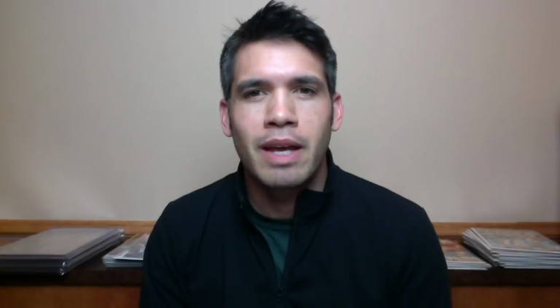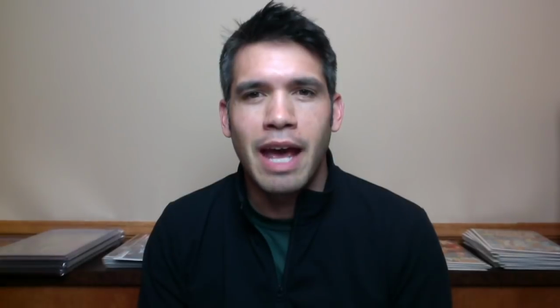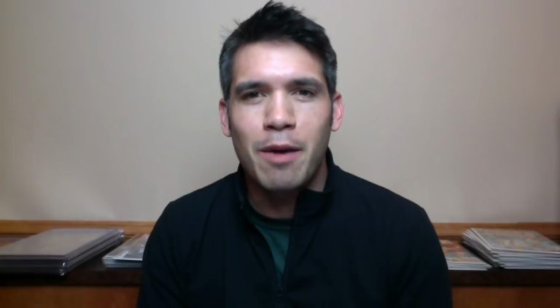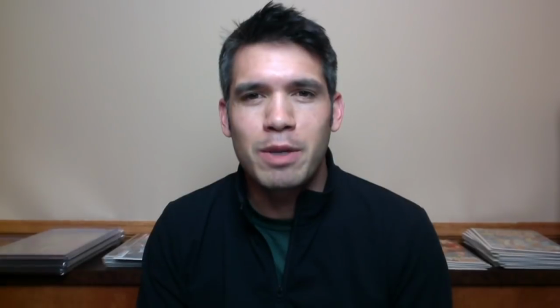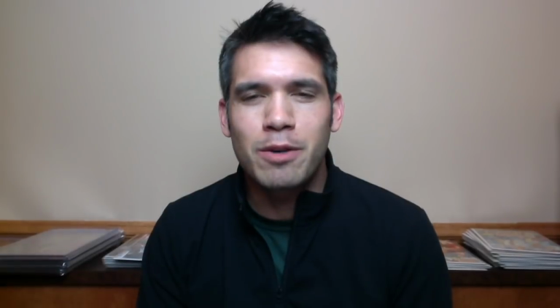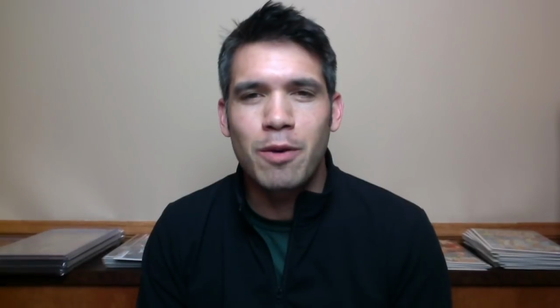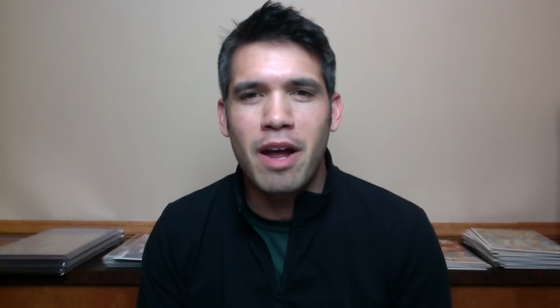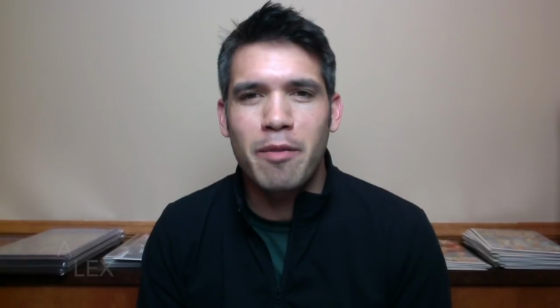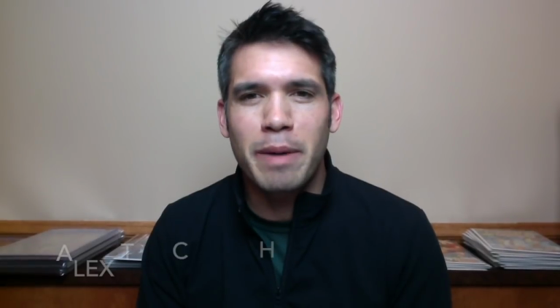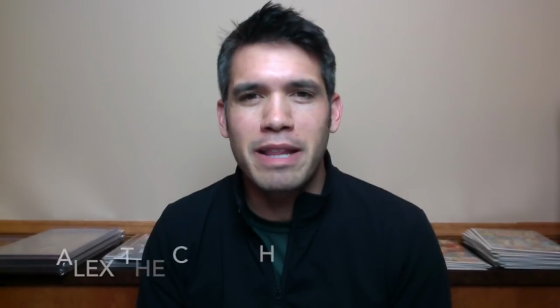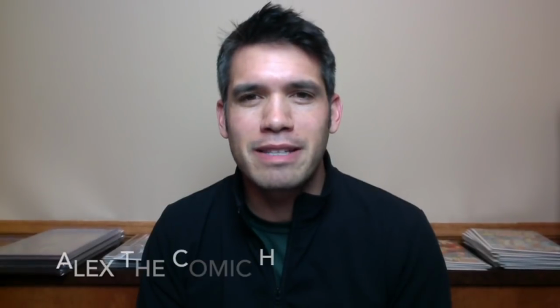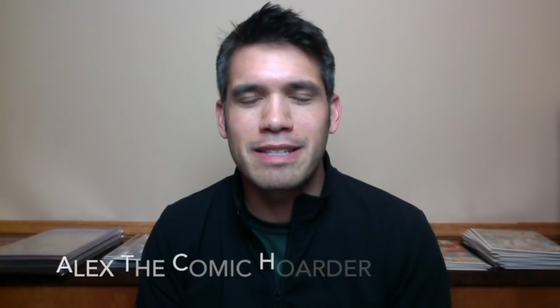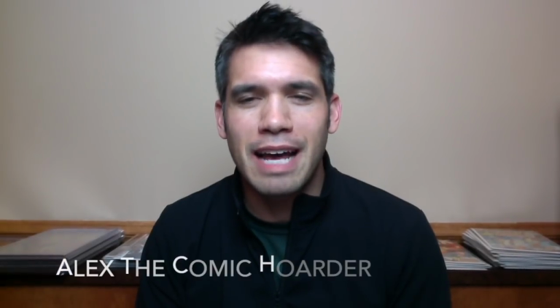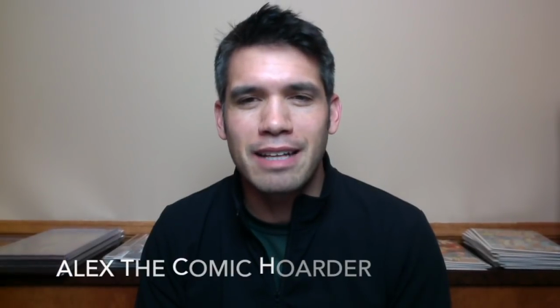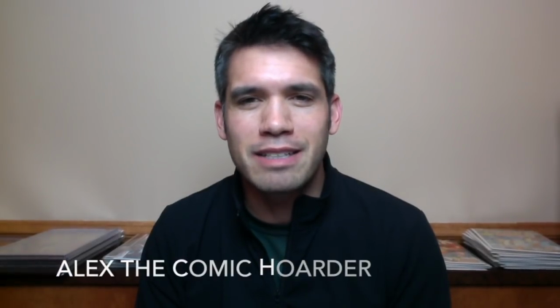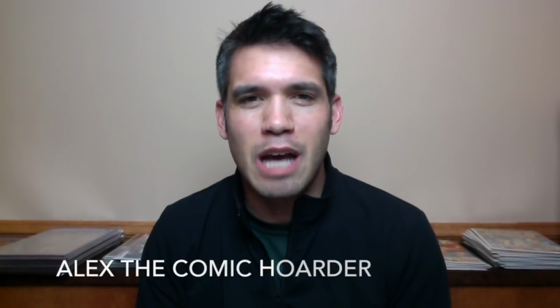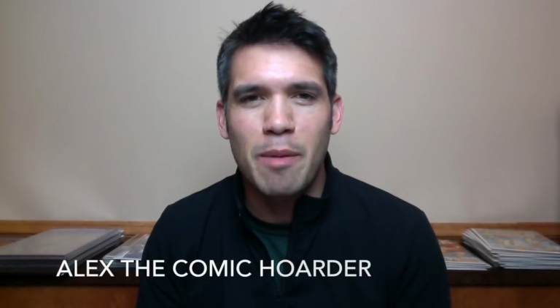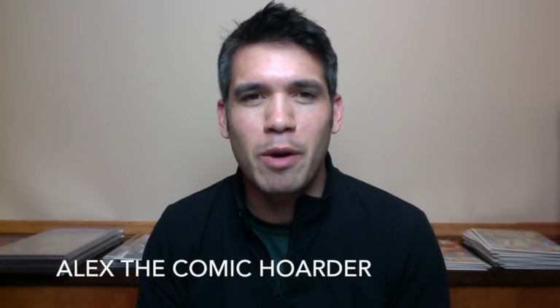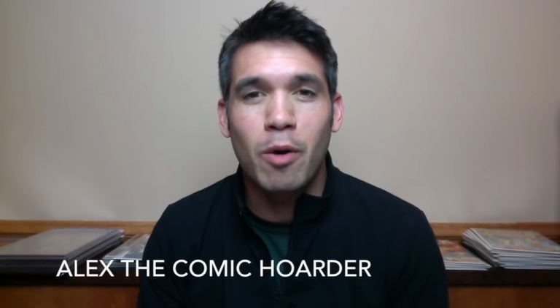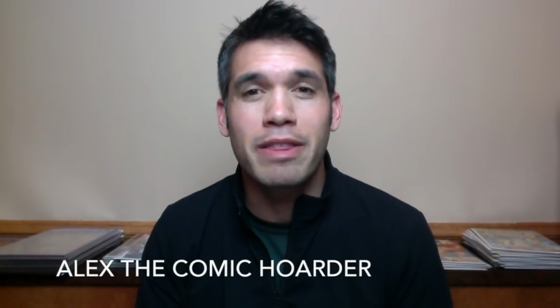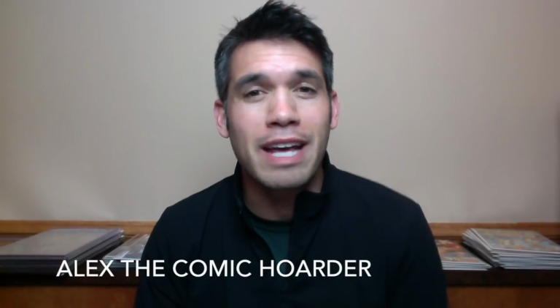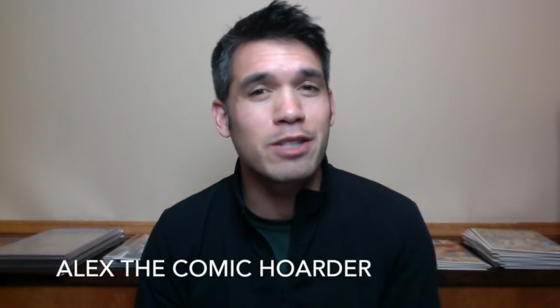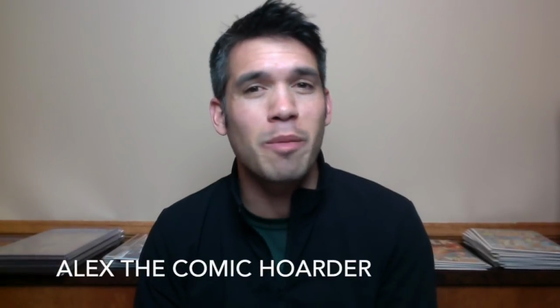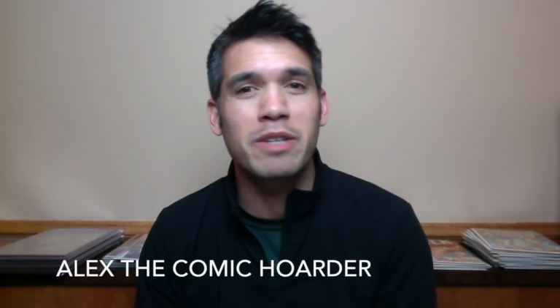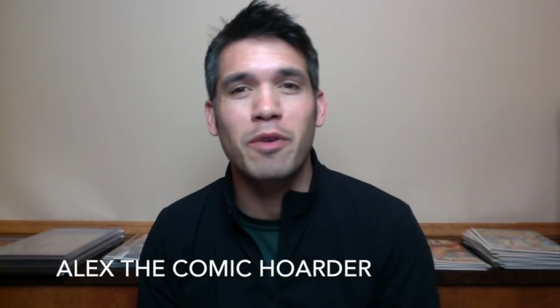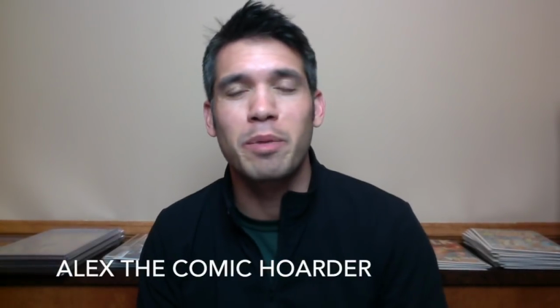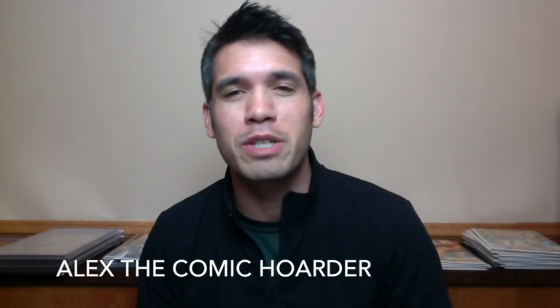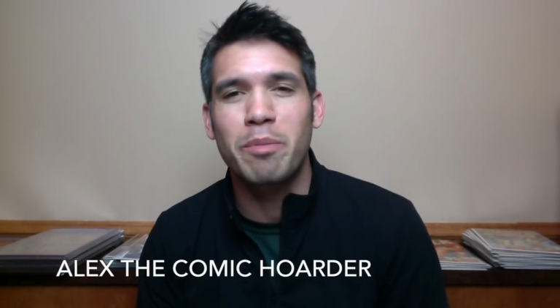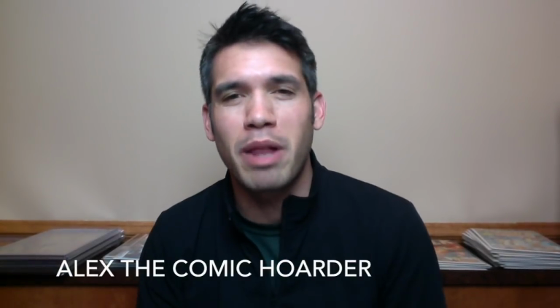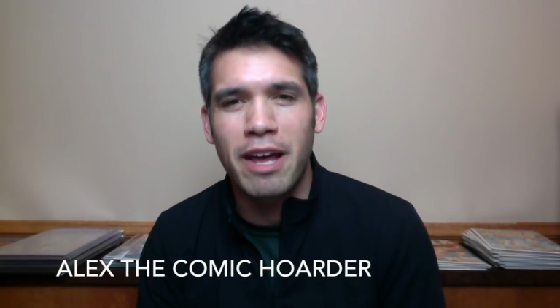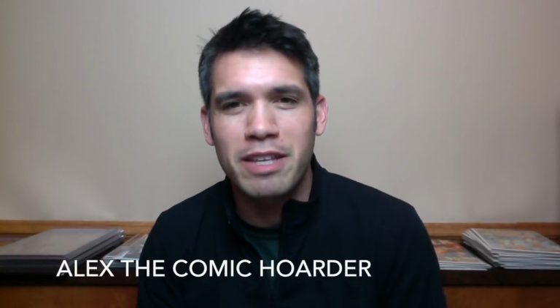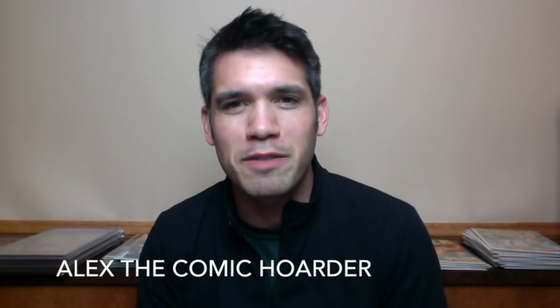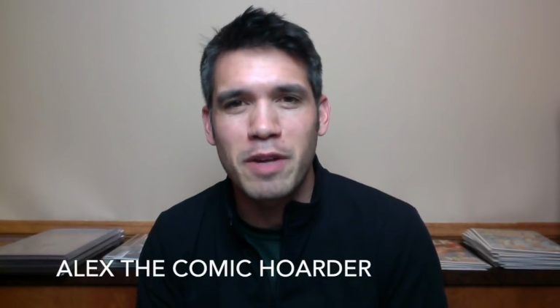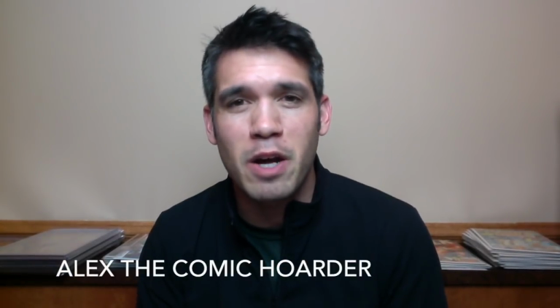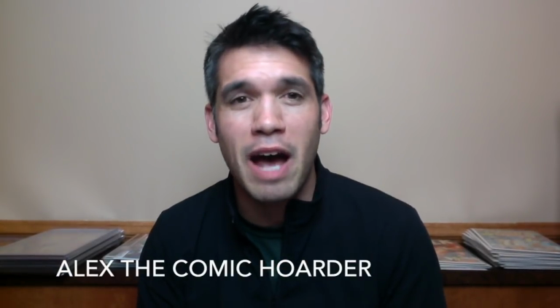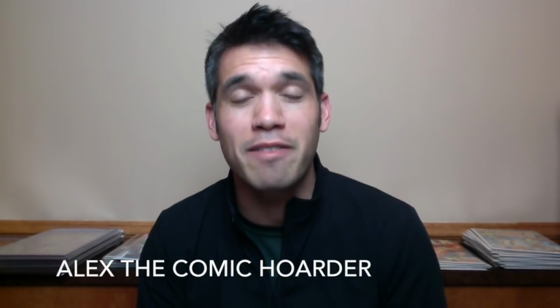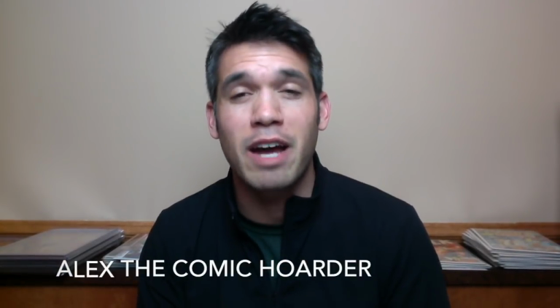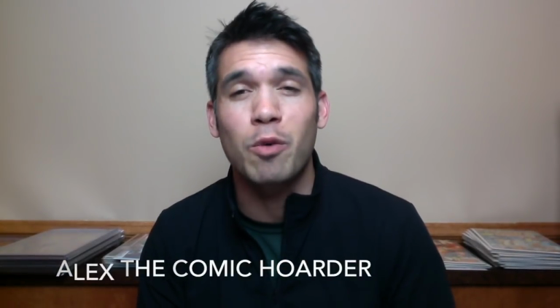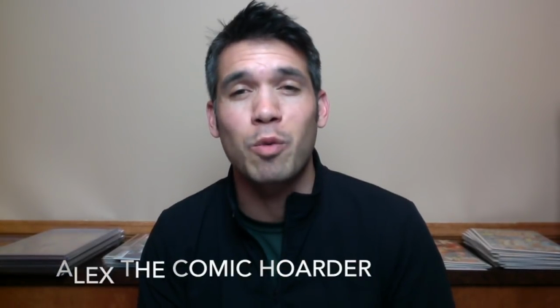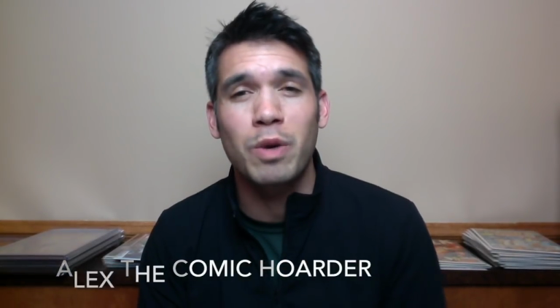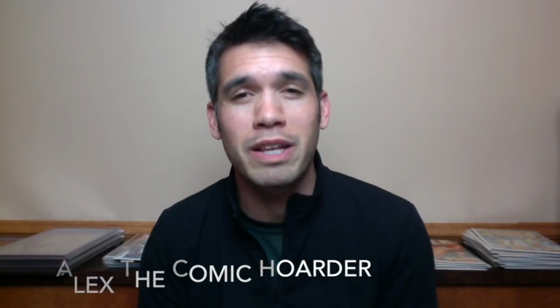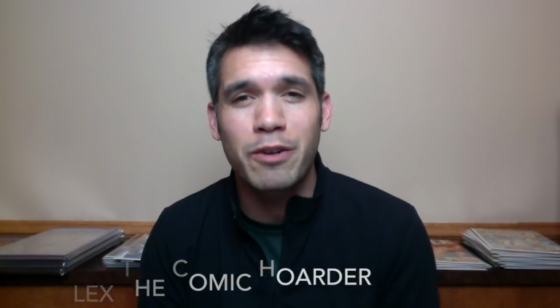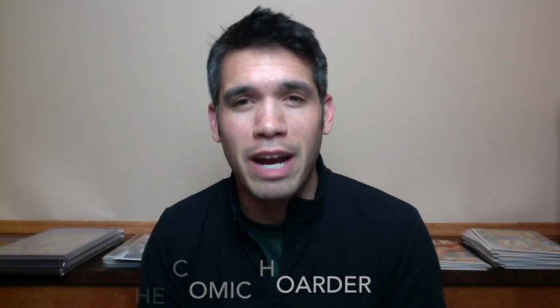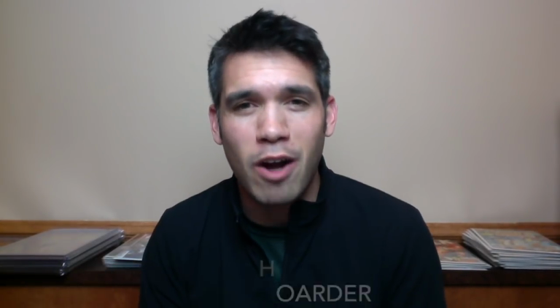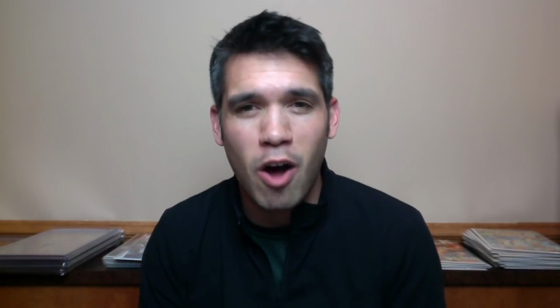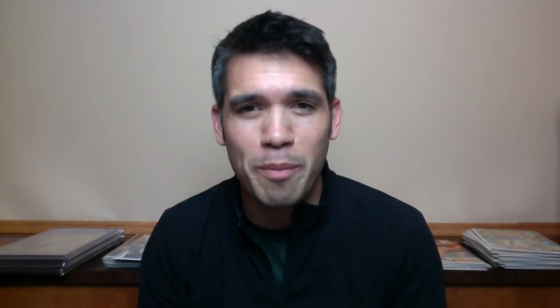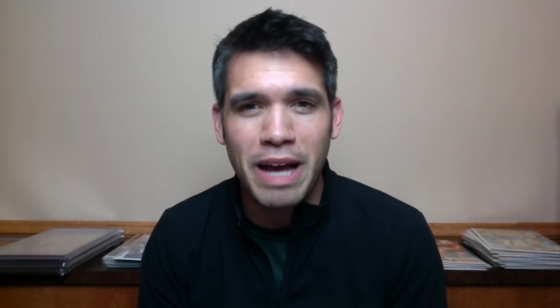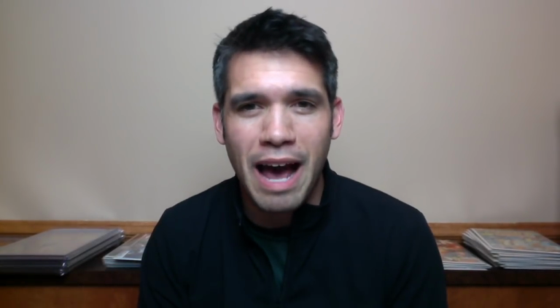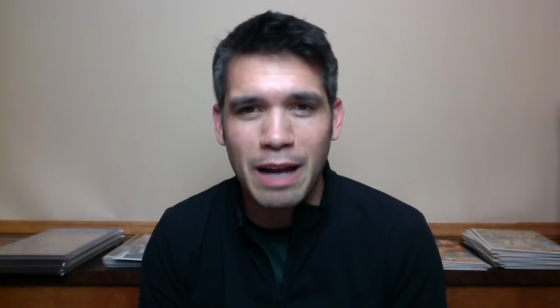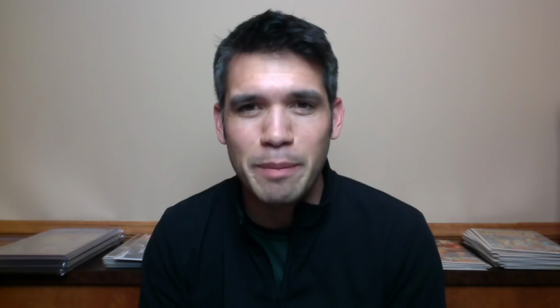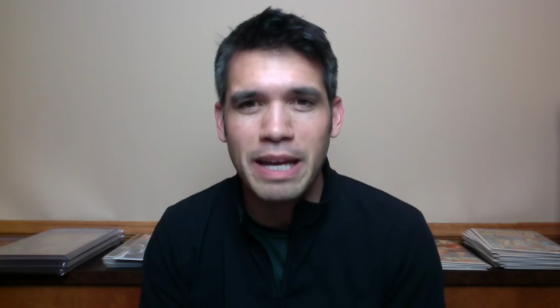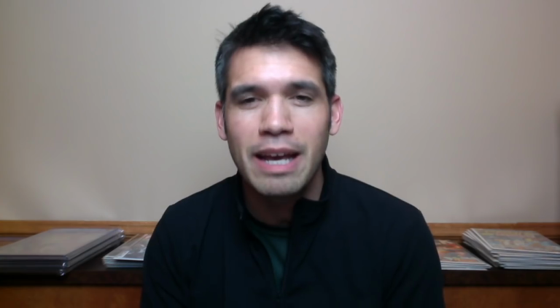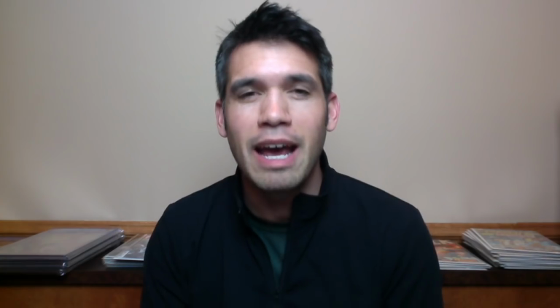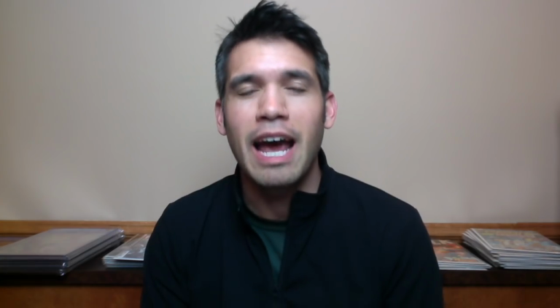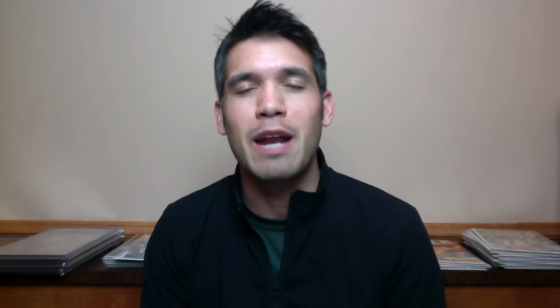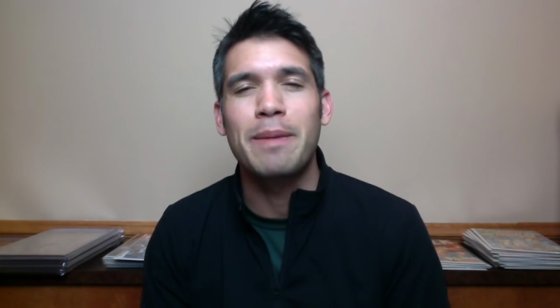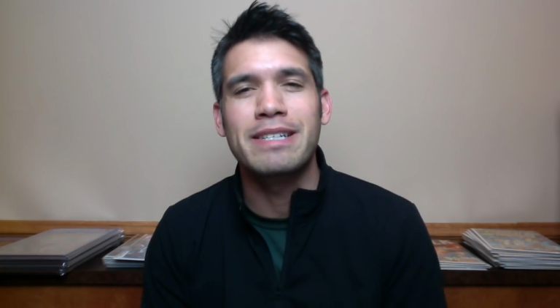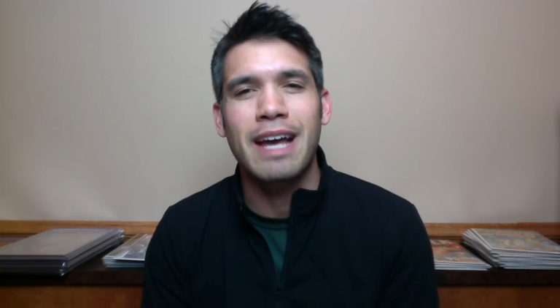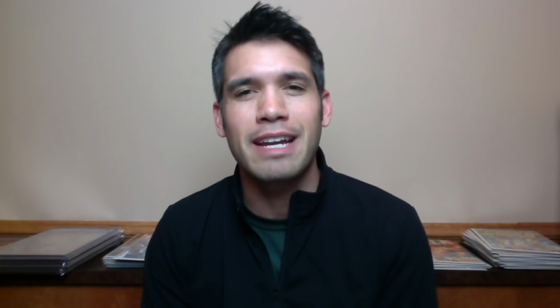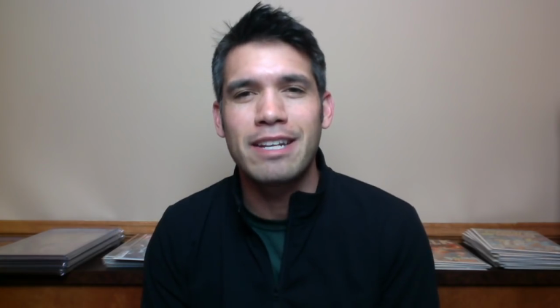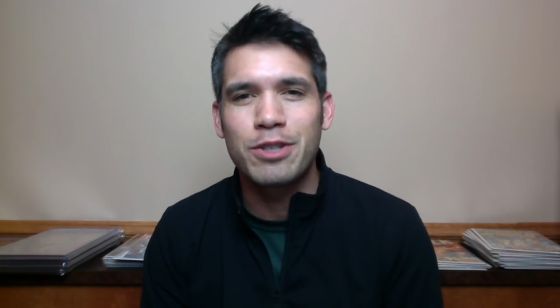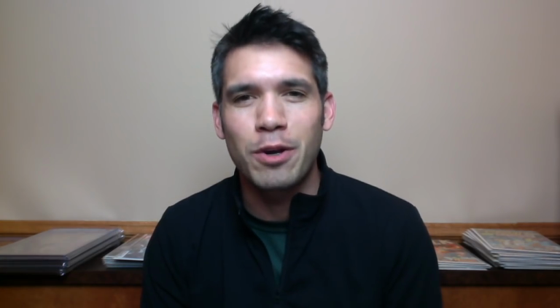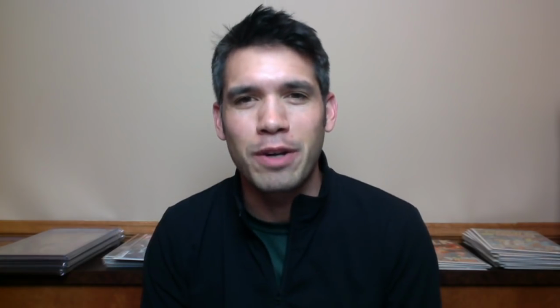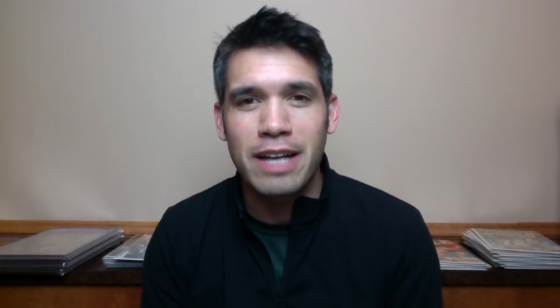Hey, what's going on everybody? This is Alex the Comic Quarter. Thanks so much for pushing play on this video. I've got a really great haul behind me and I'm excited to show you guys.